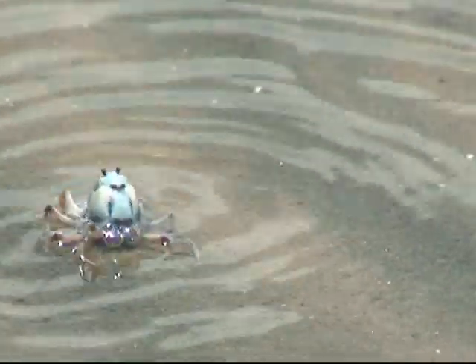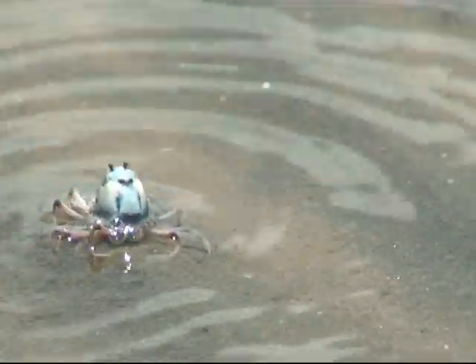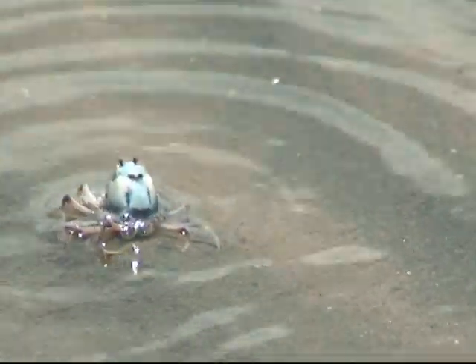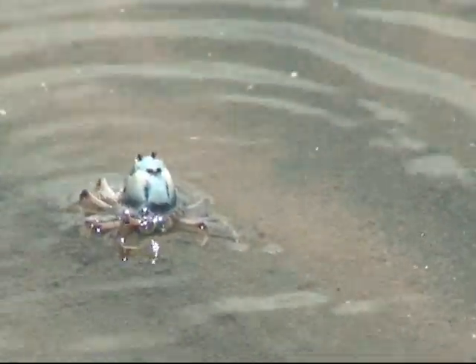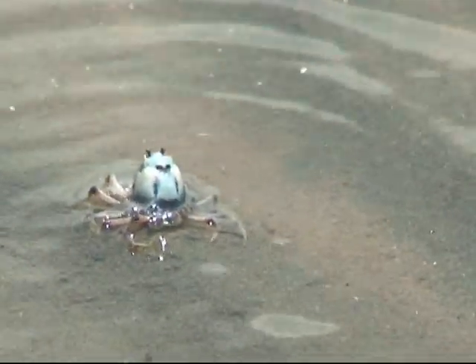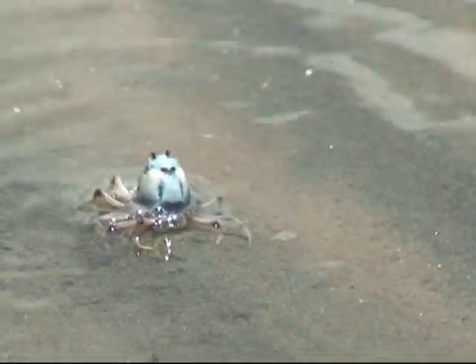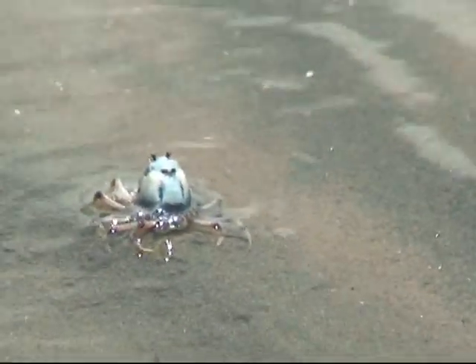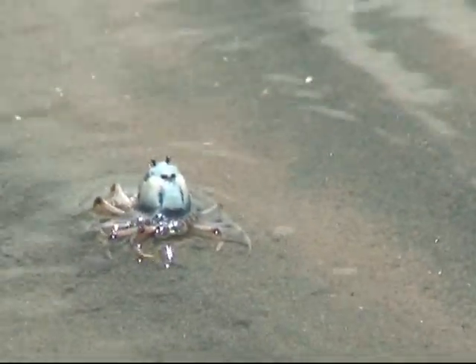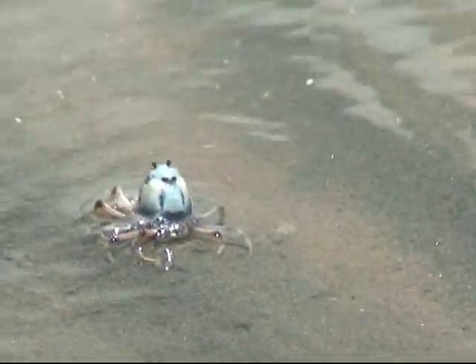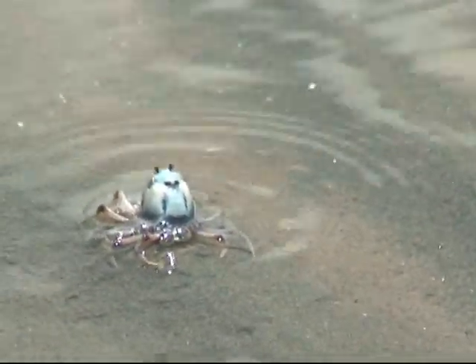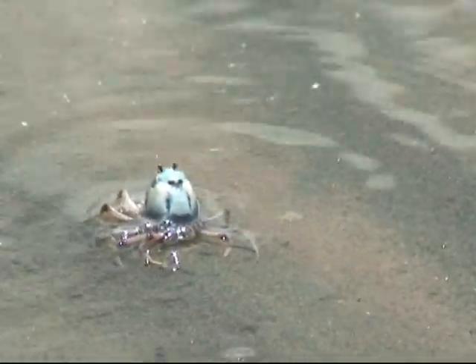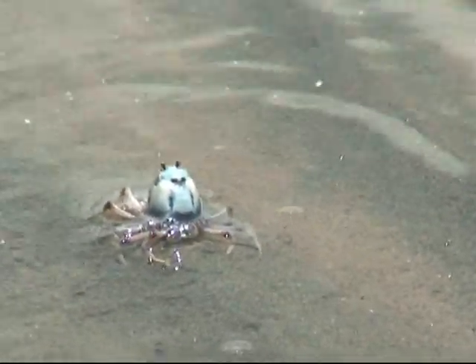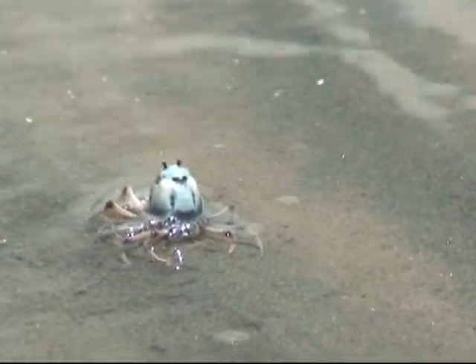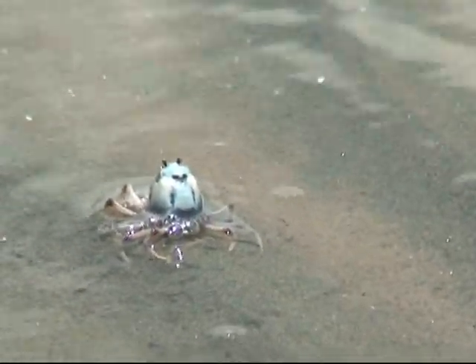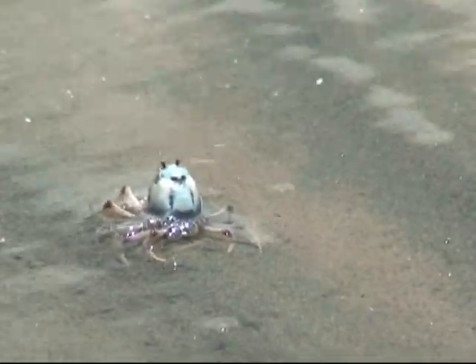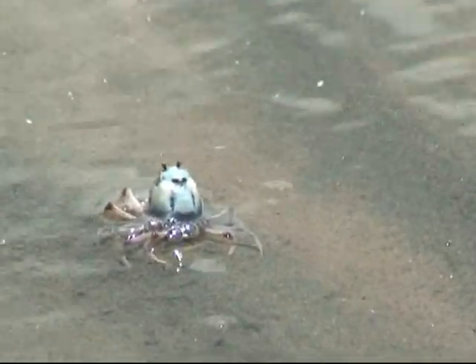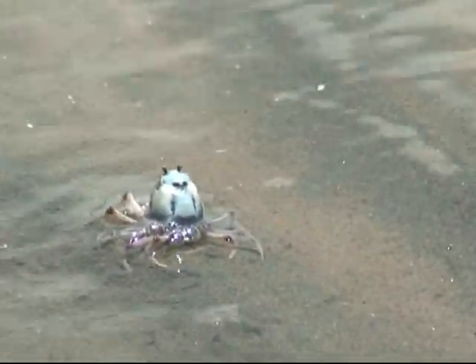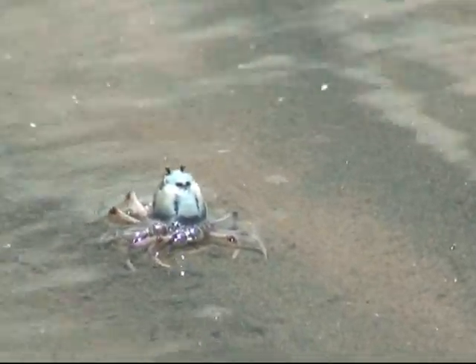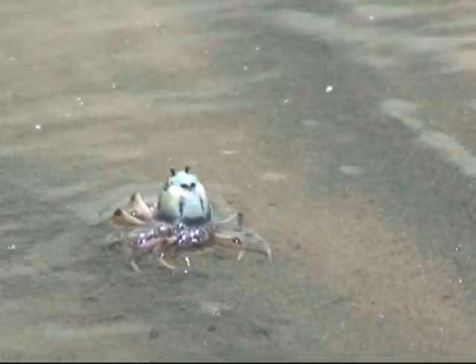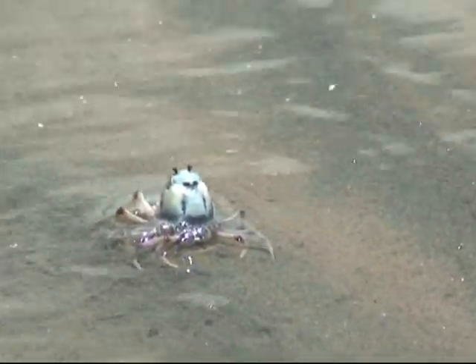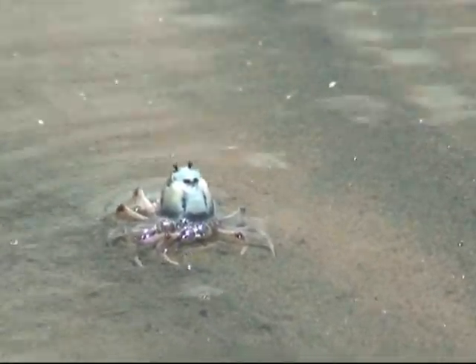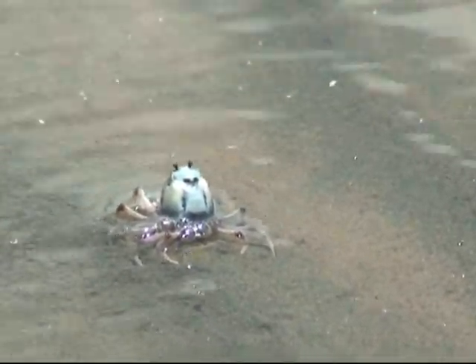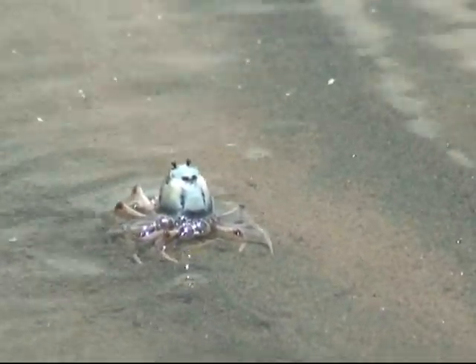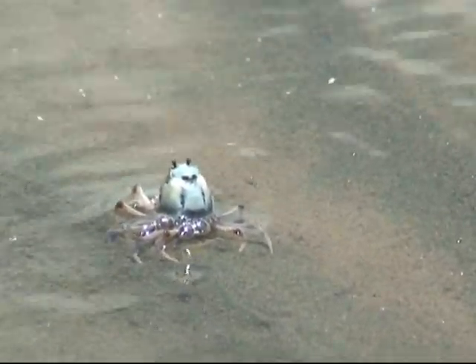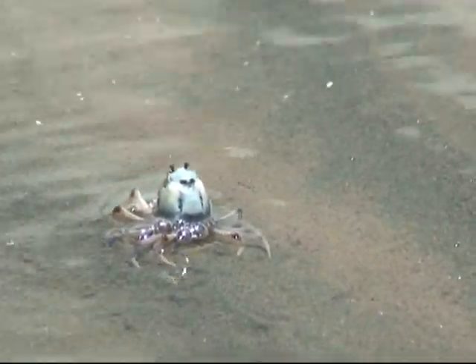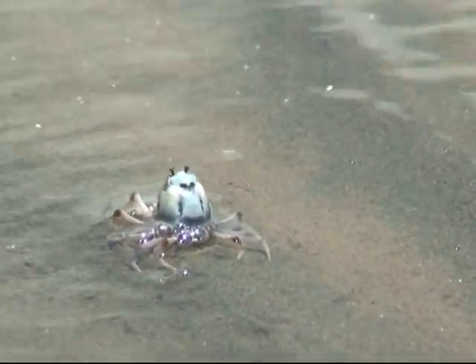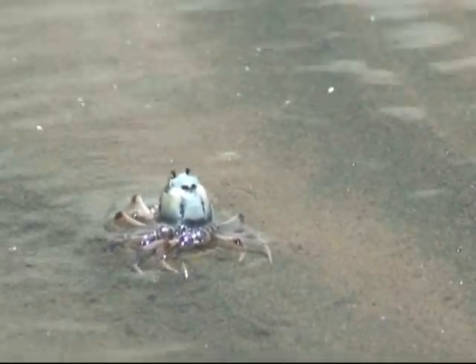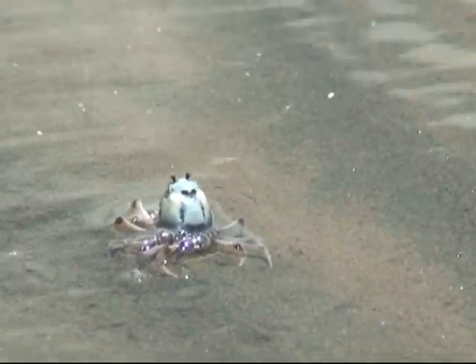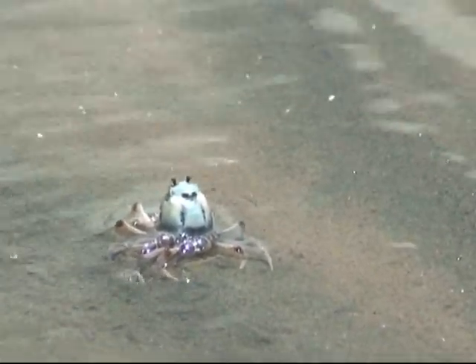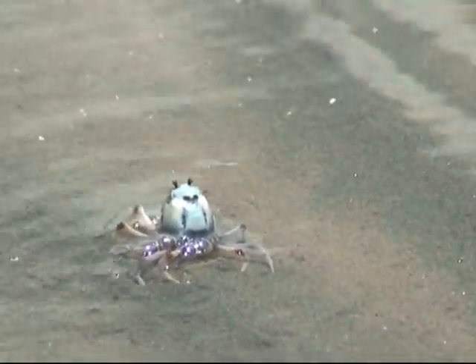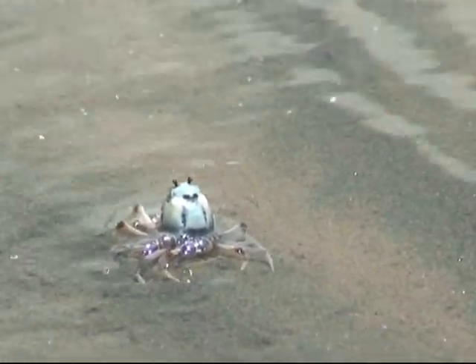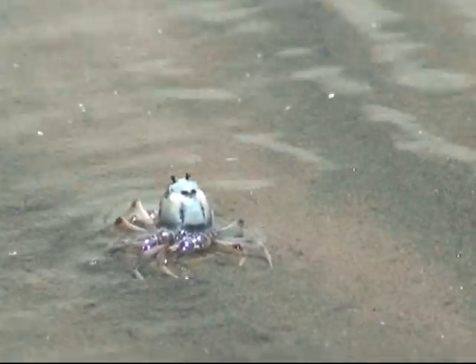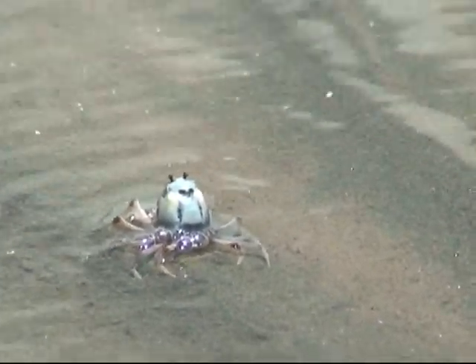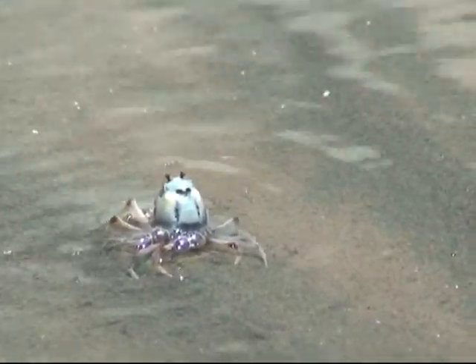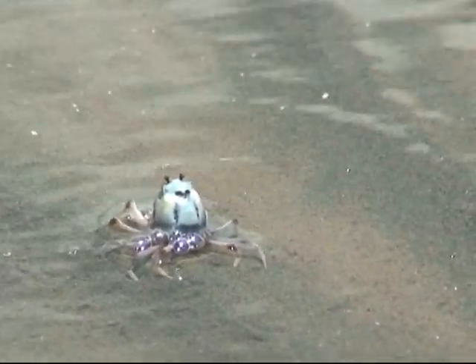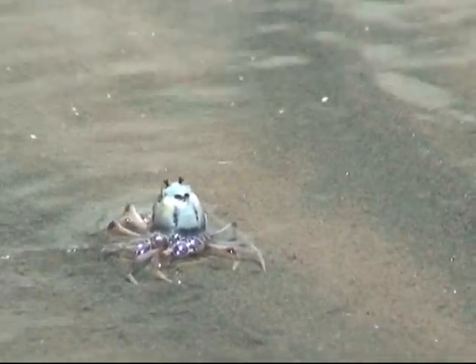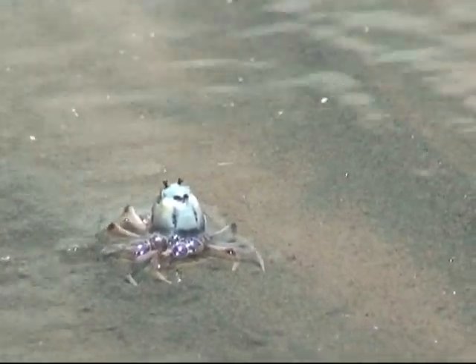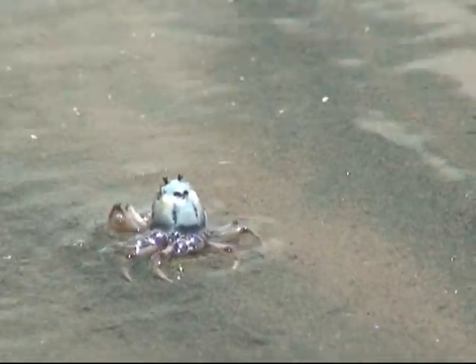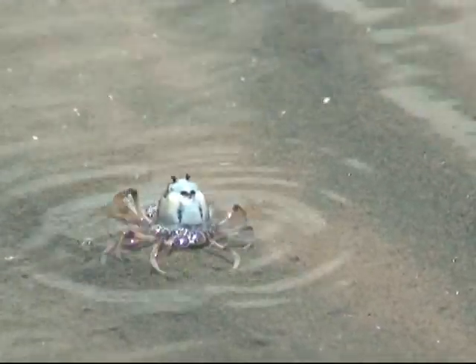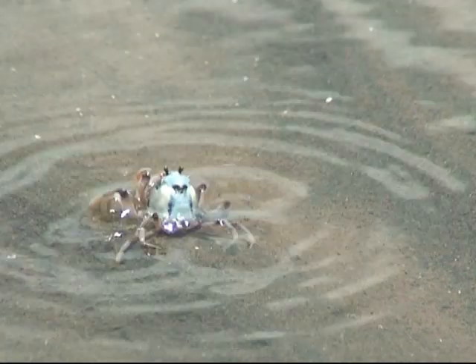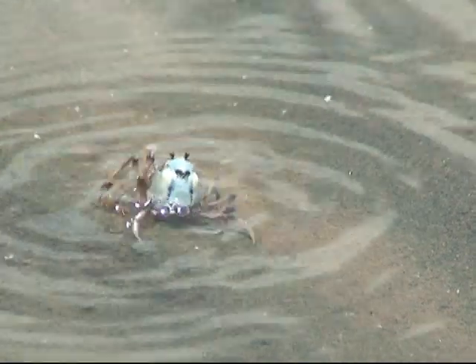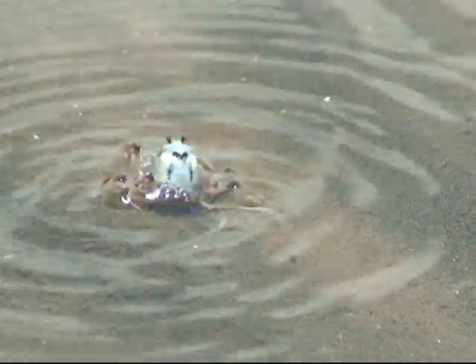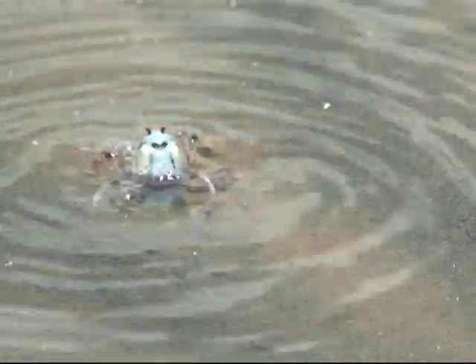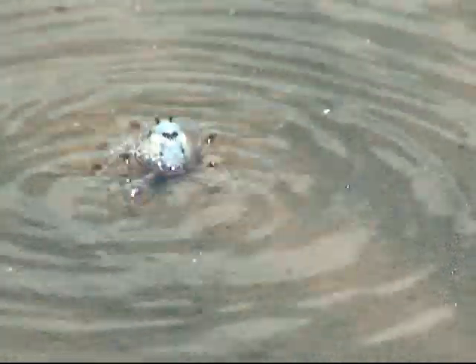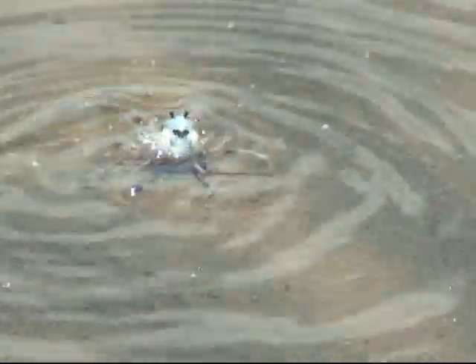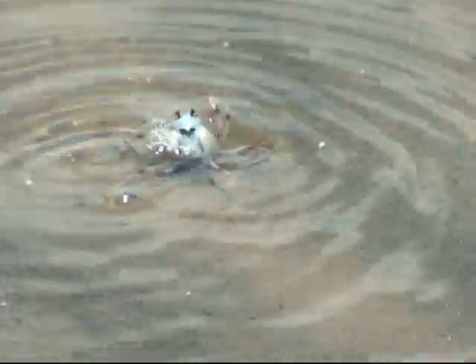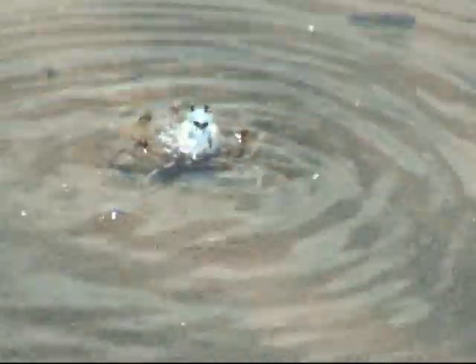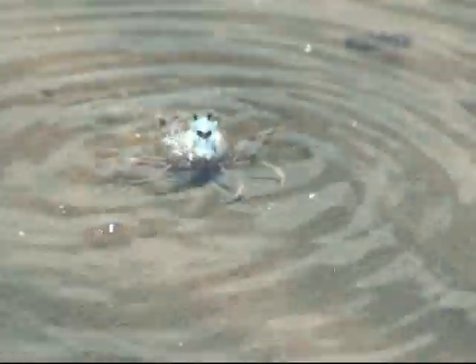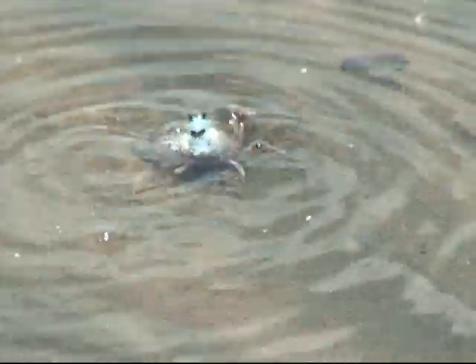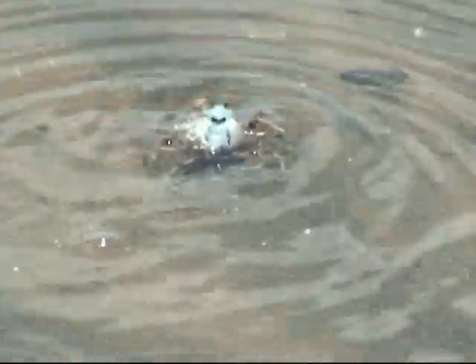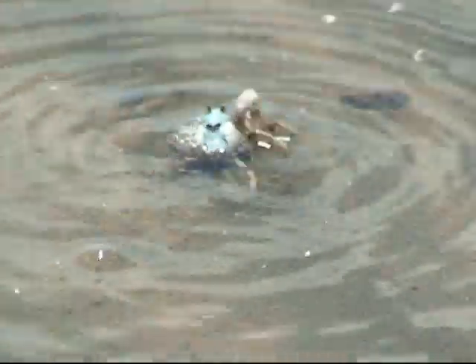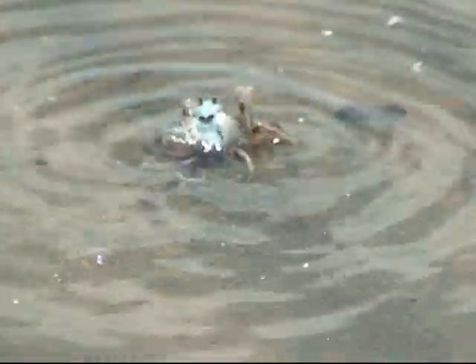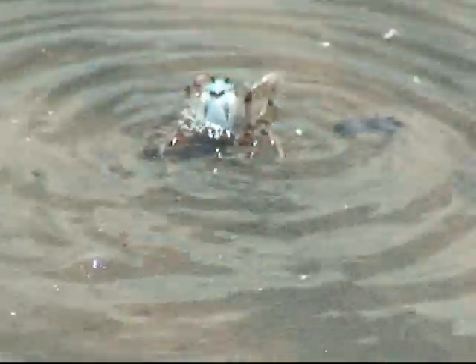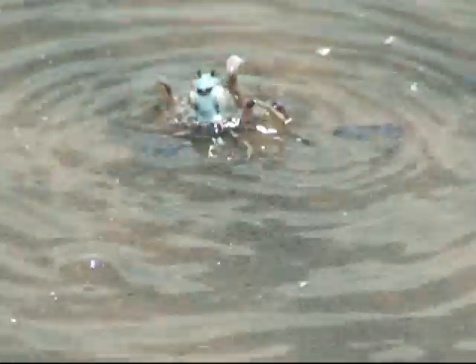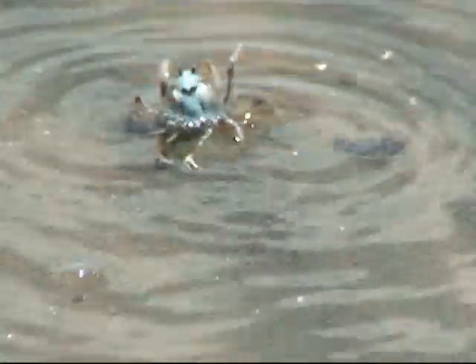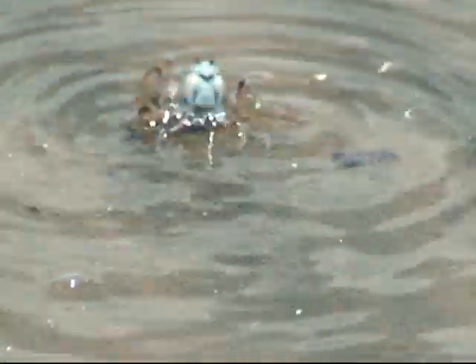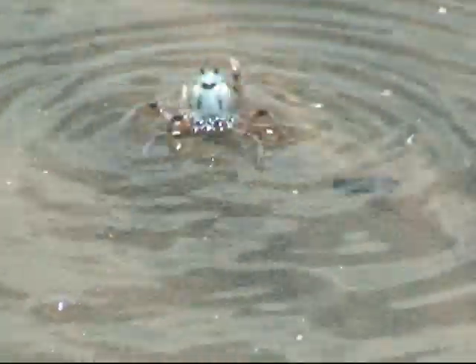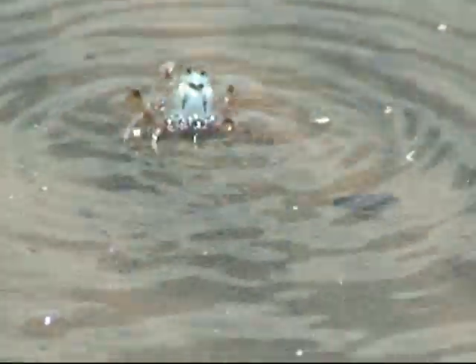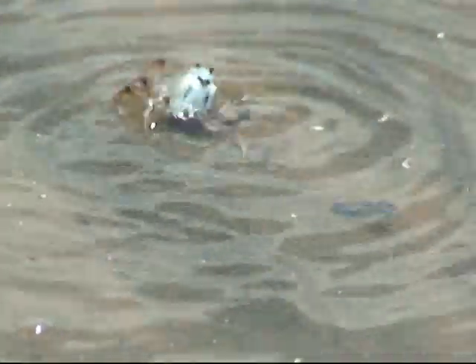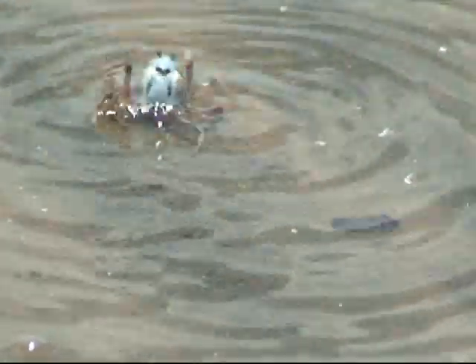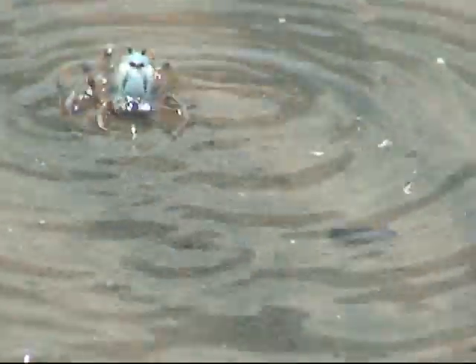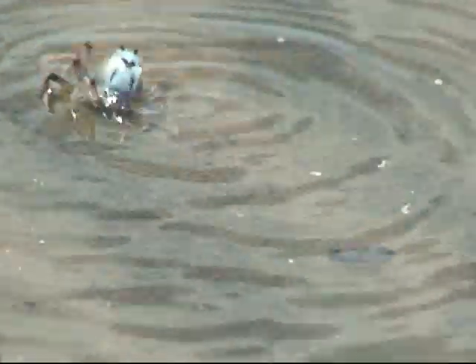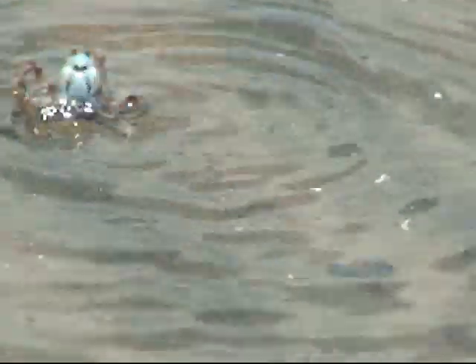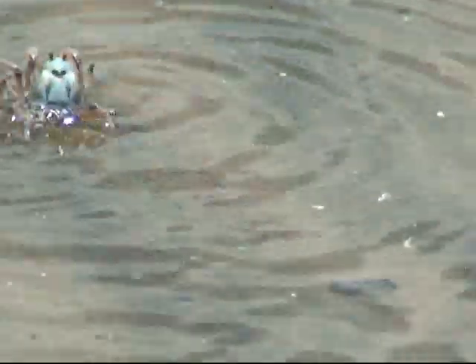With these types of behaviors and adaptations, it's no wonder soldier crabs thrive in our mangrove and estuary areas.